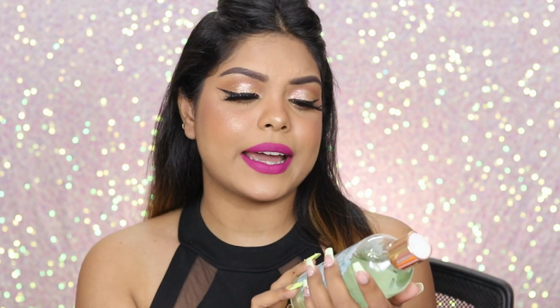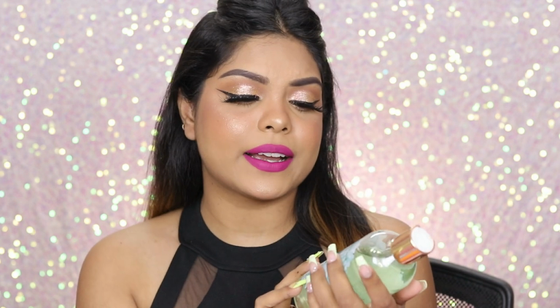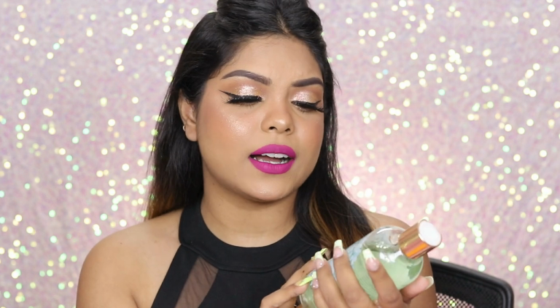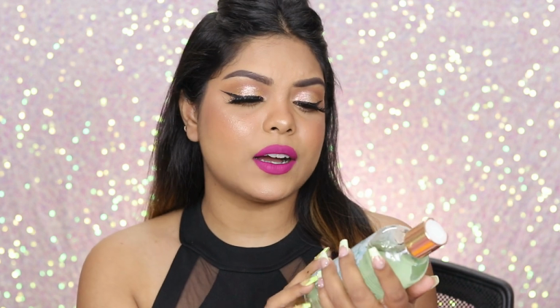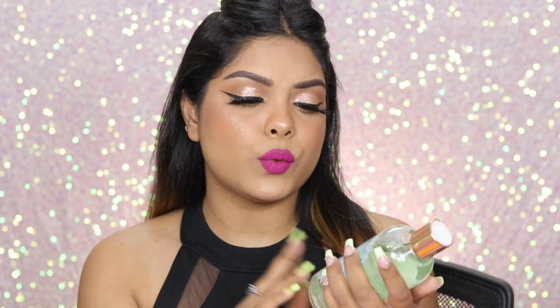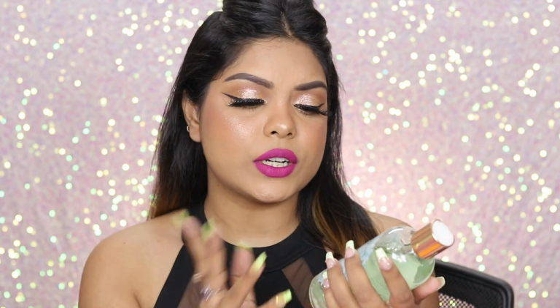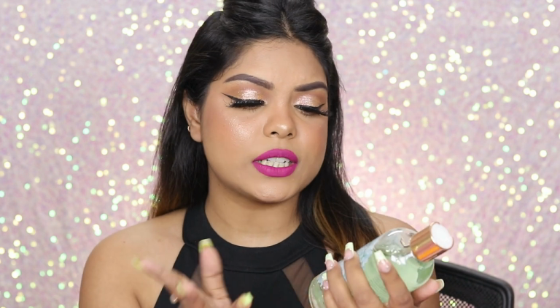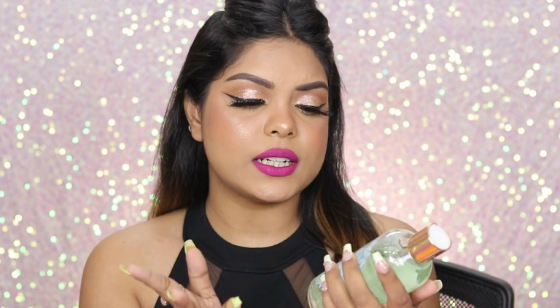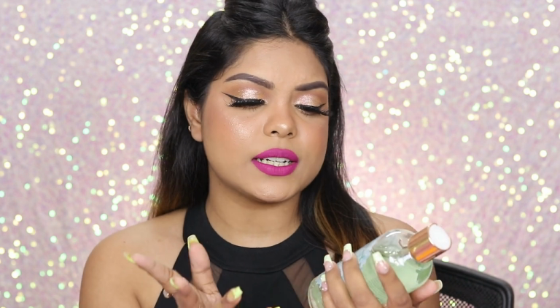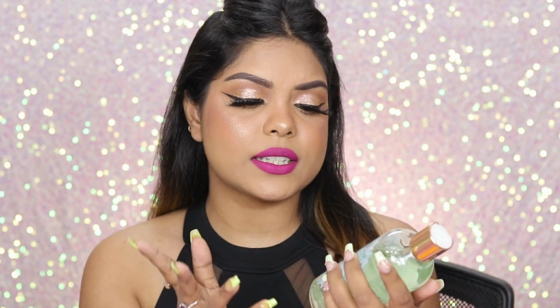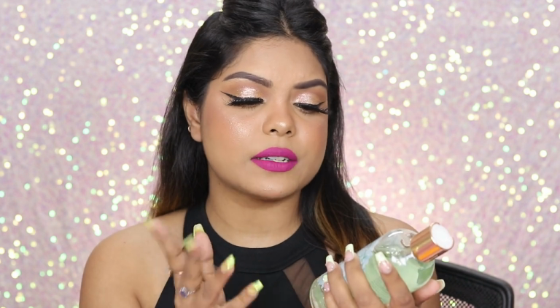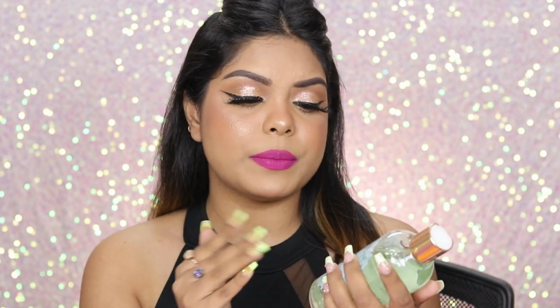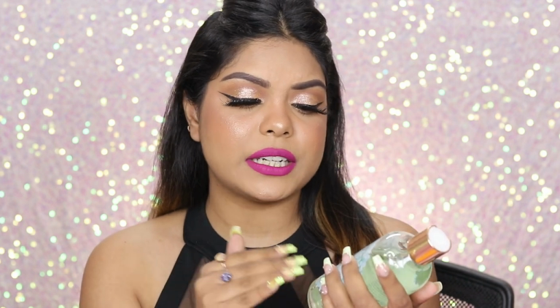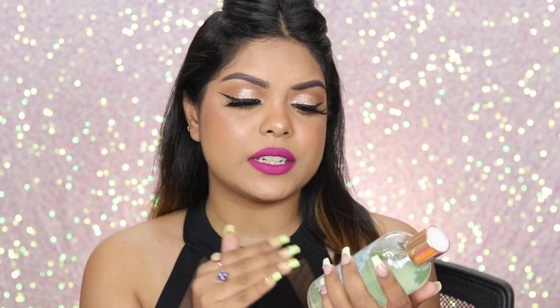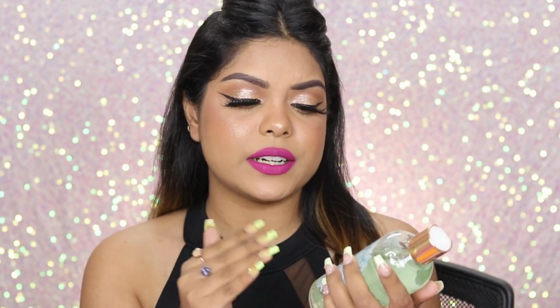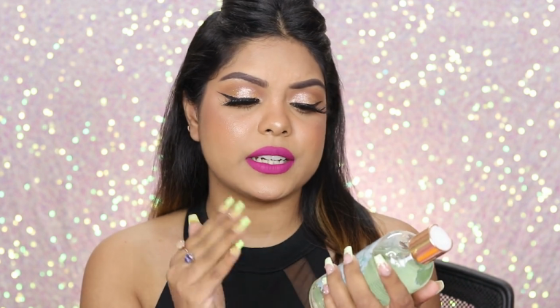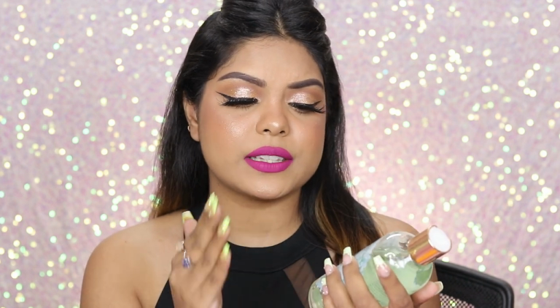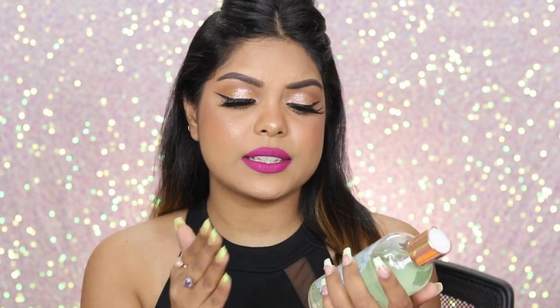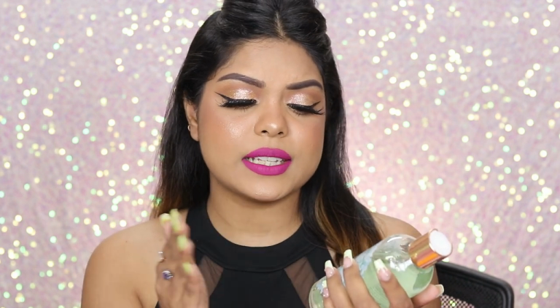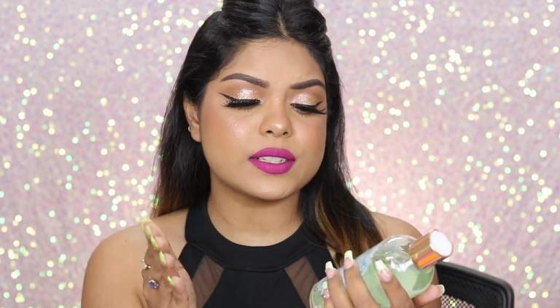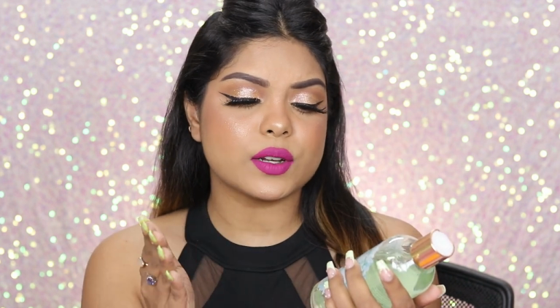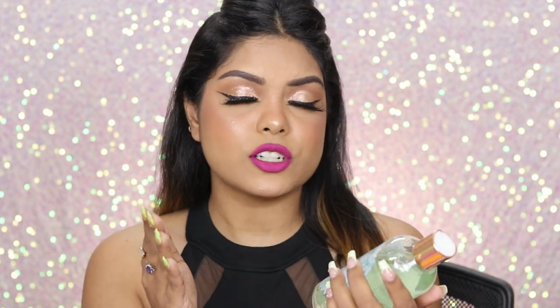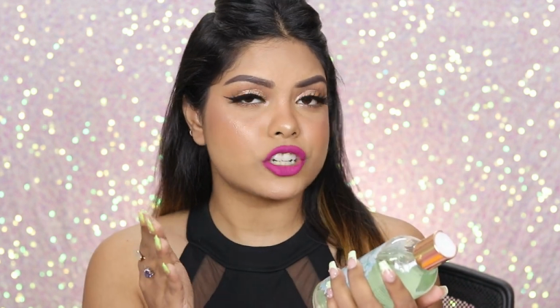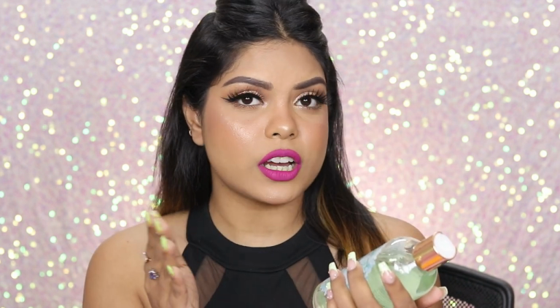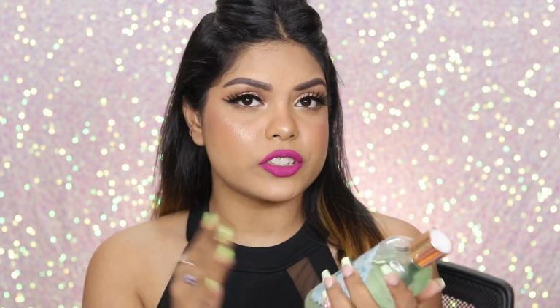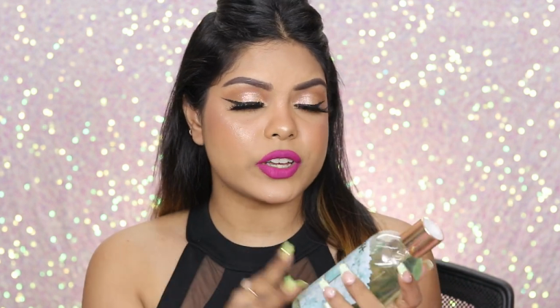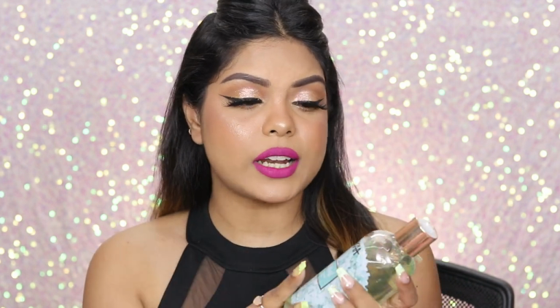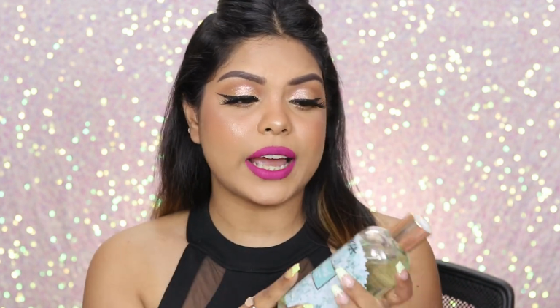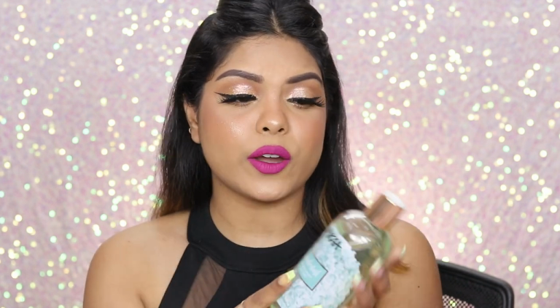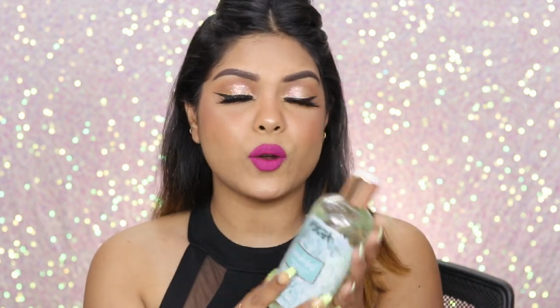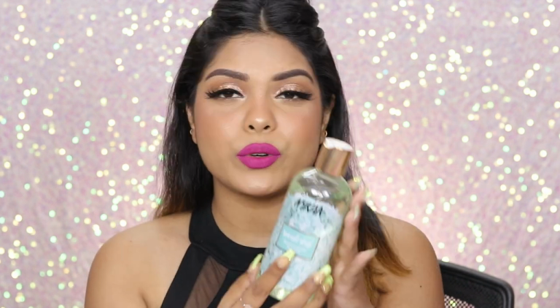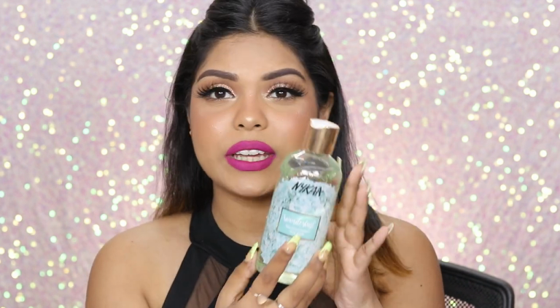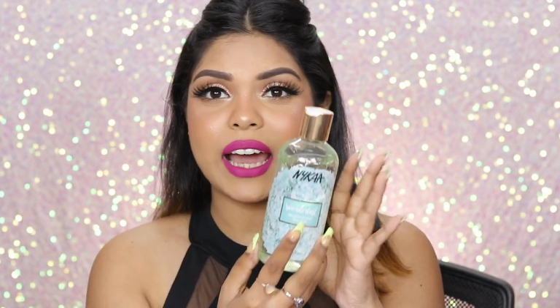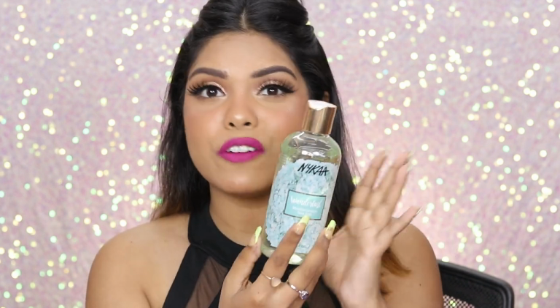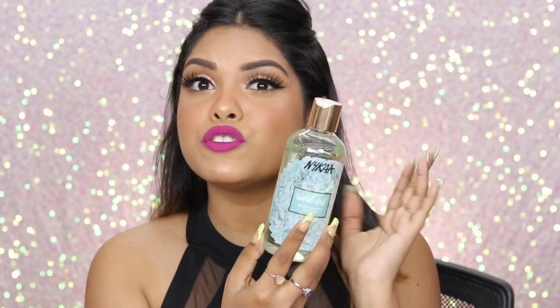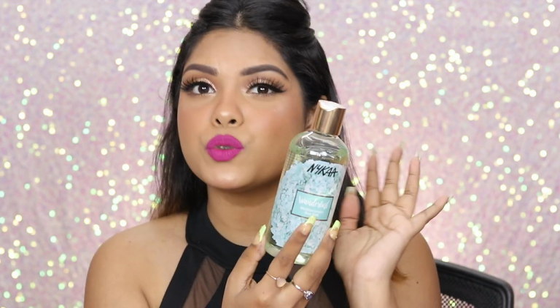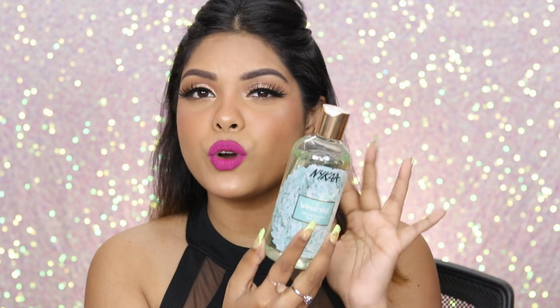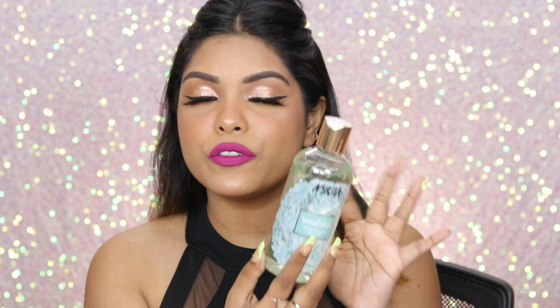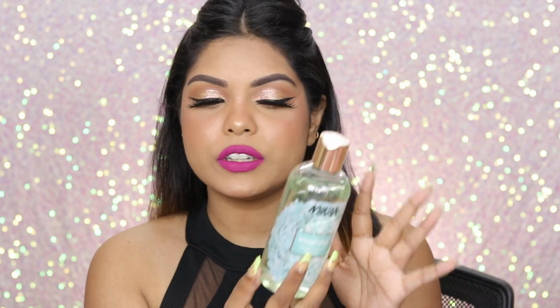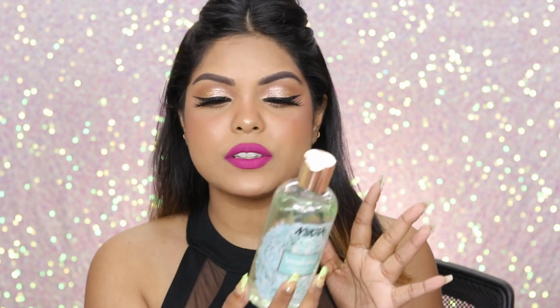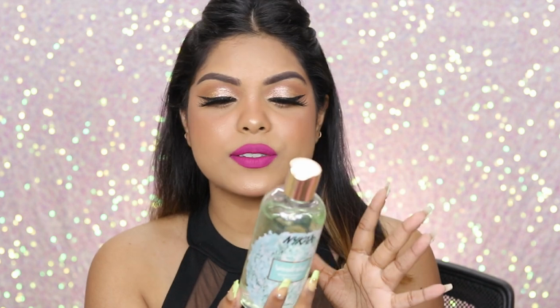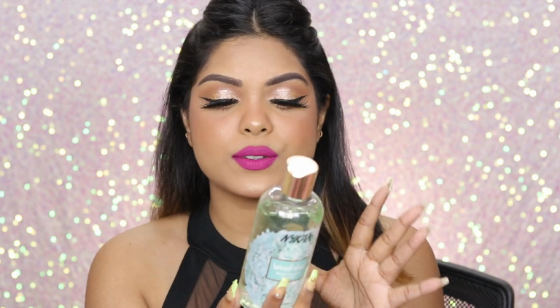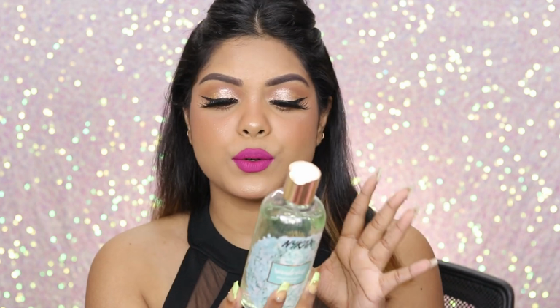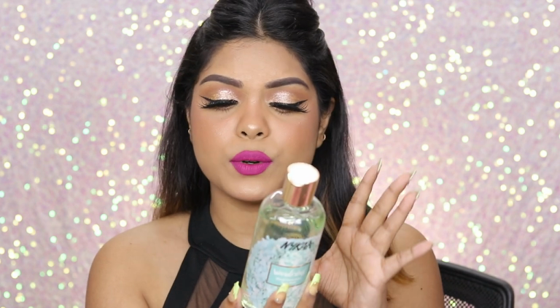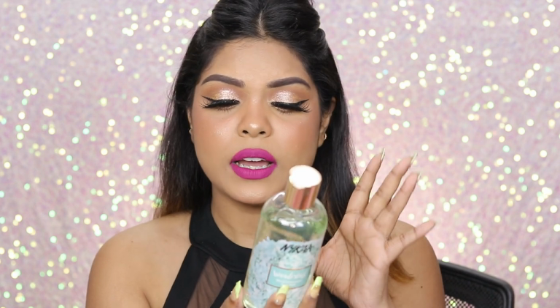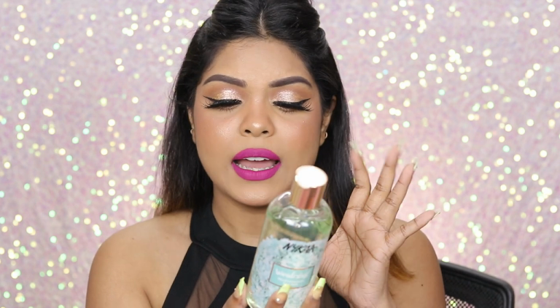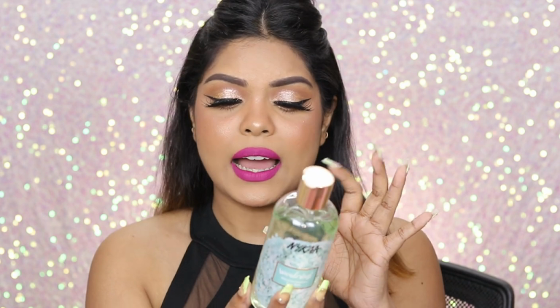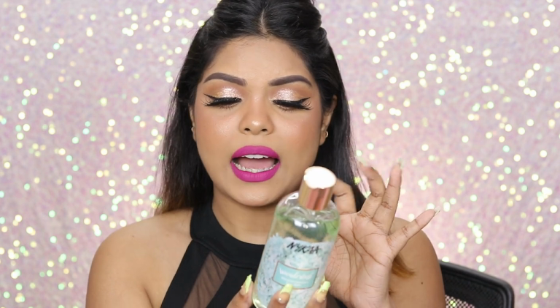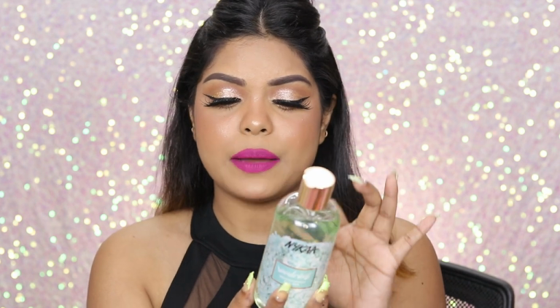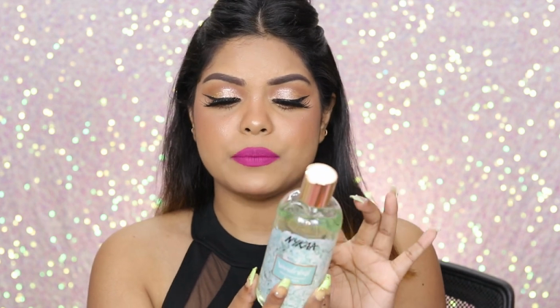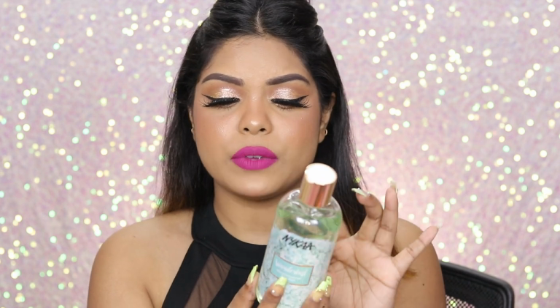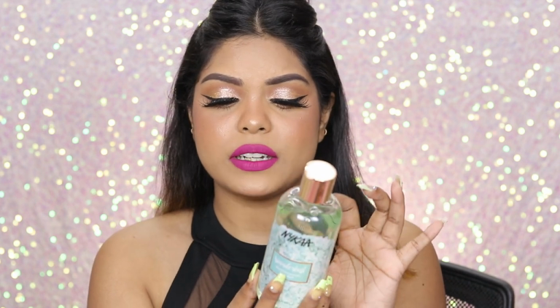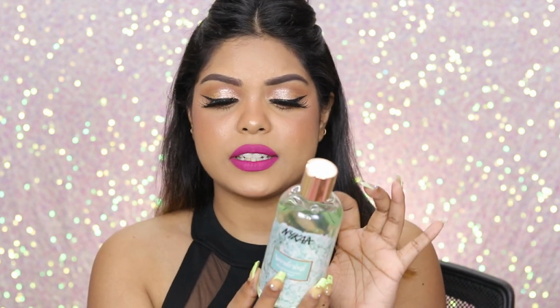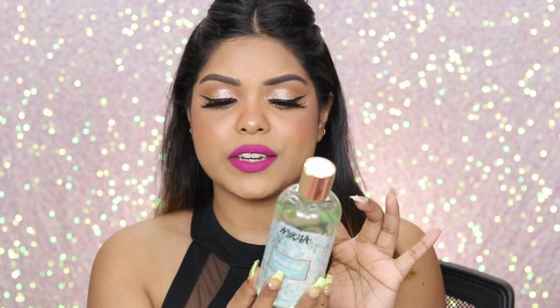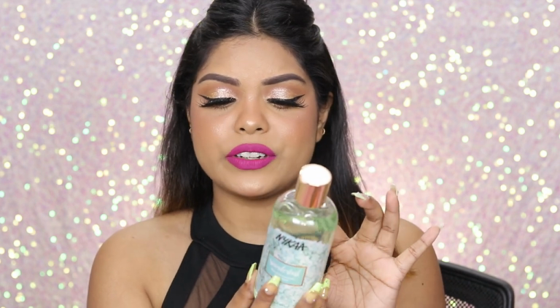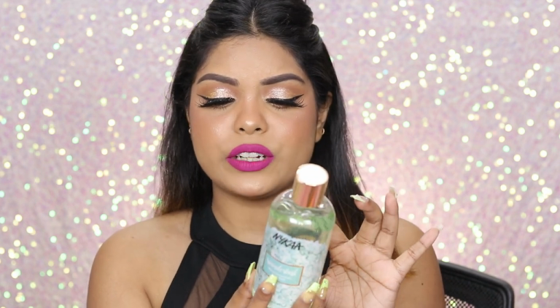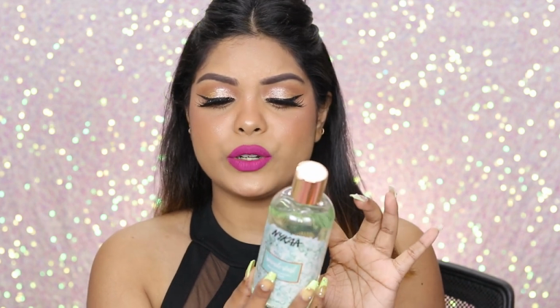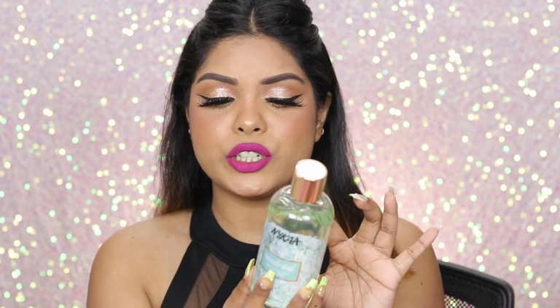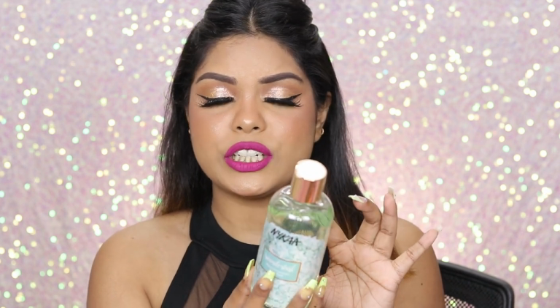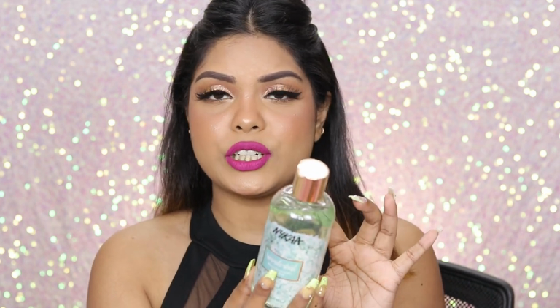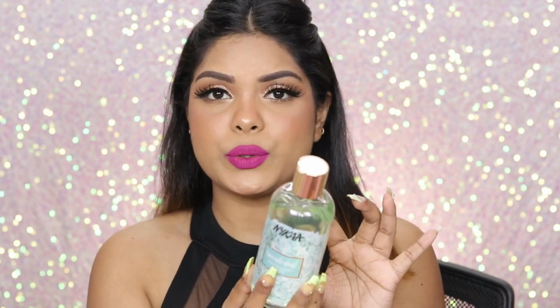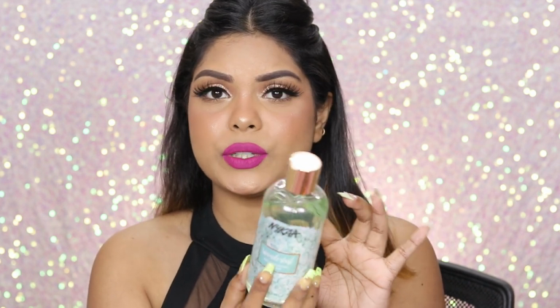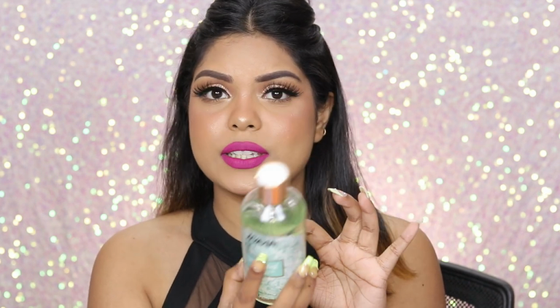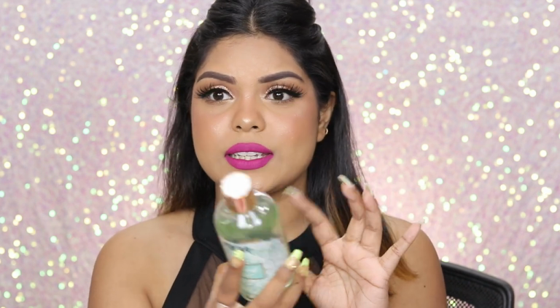Coming to the next one, this is the Nykaa Wanderlust Mediterranean Sea Salt Shower Gel. I already have two of these so I'm definitely going to include this one in a giveaway.